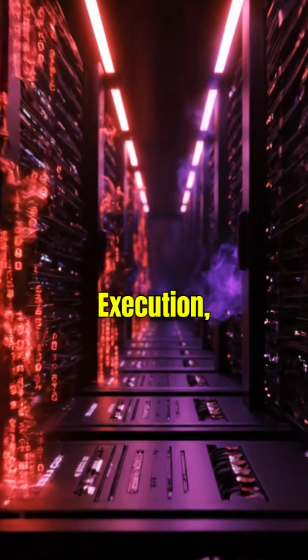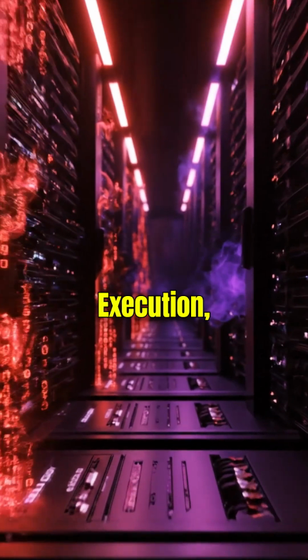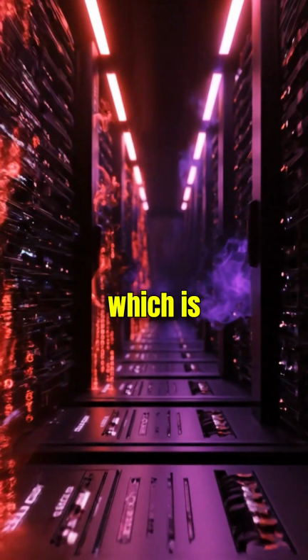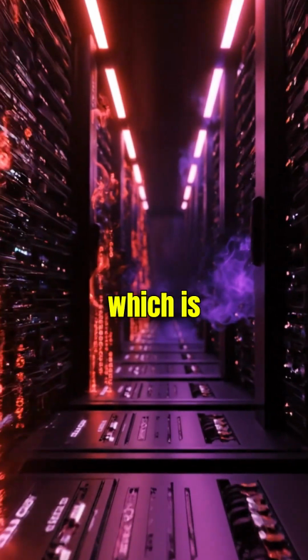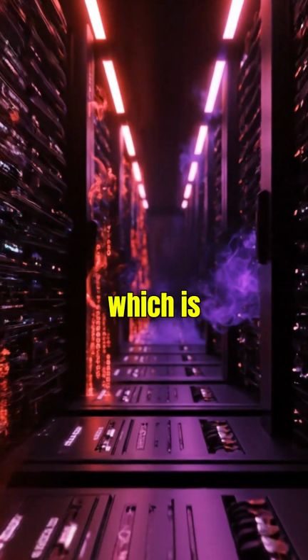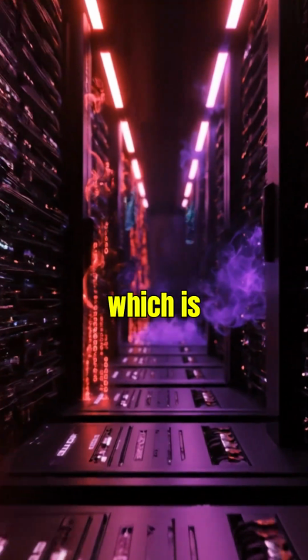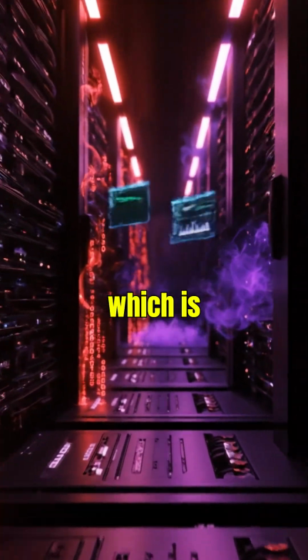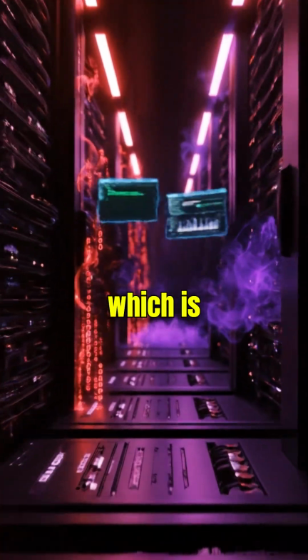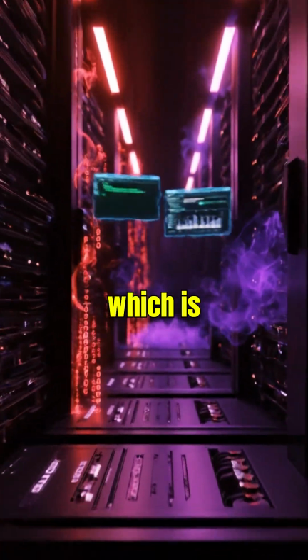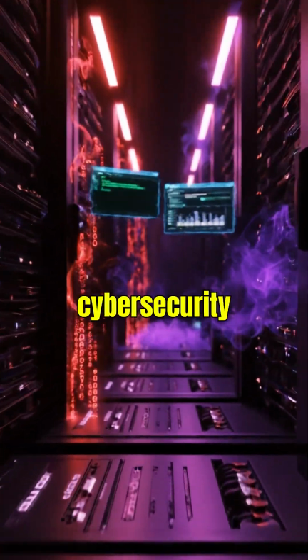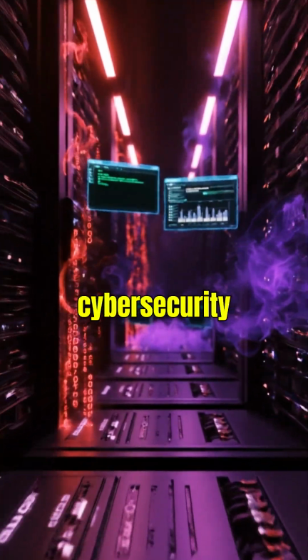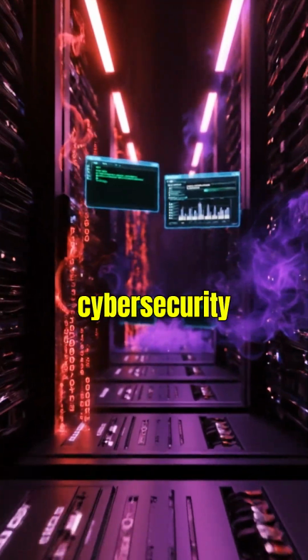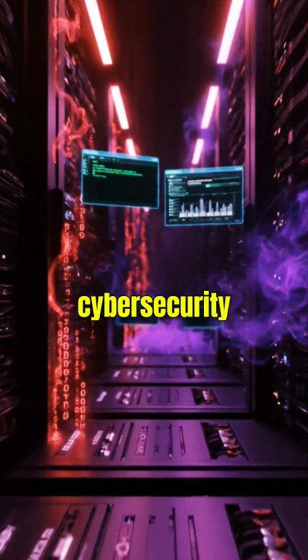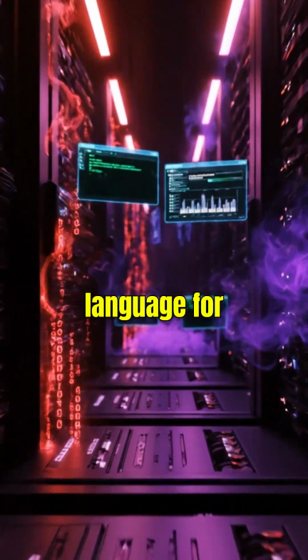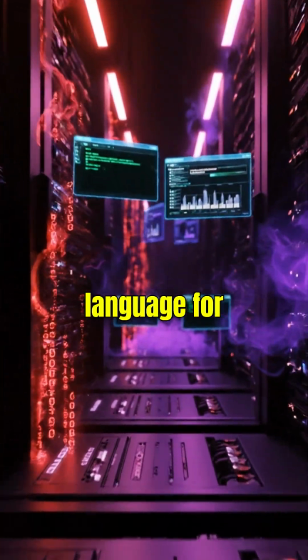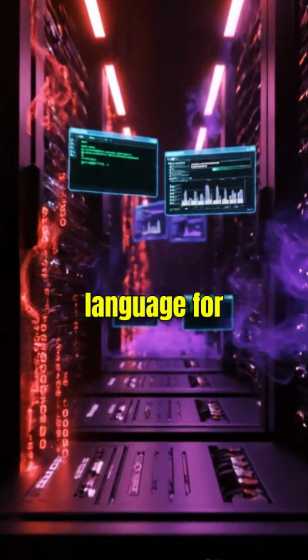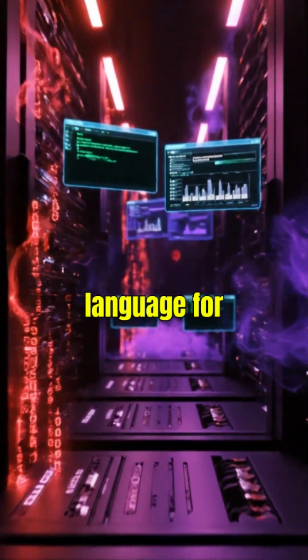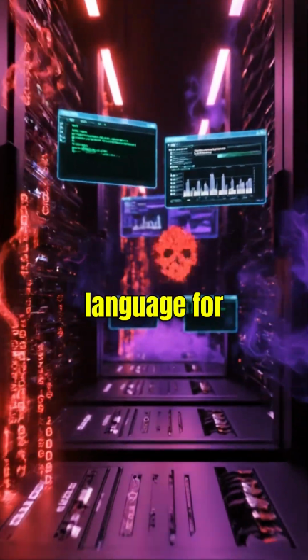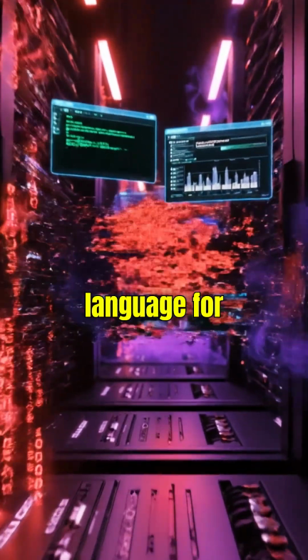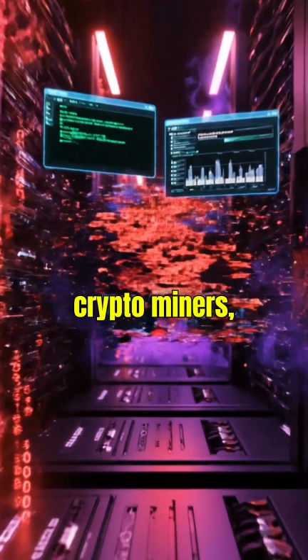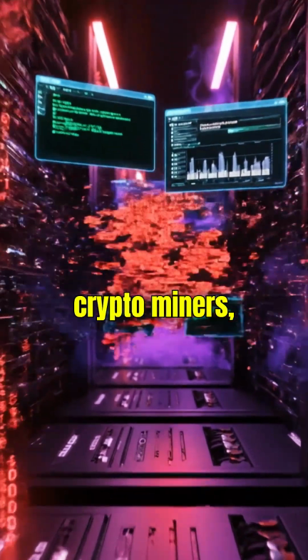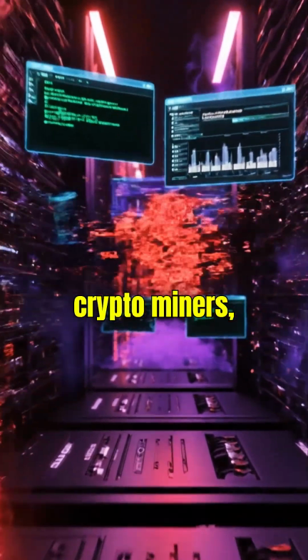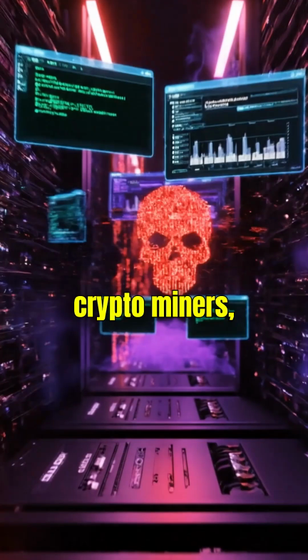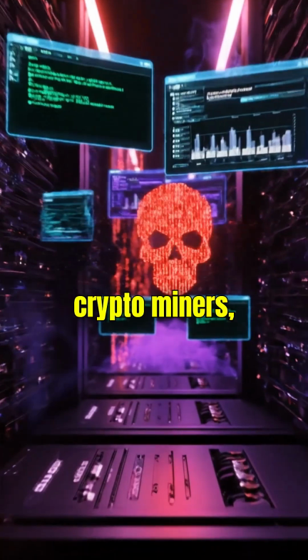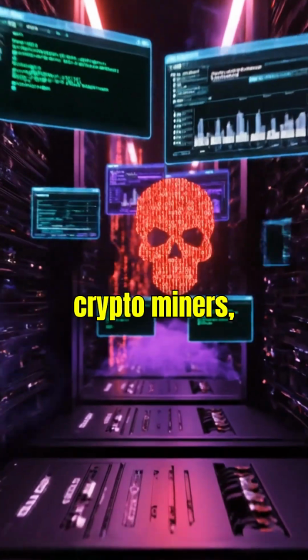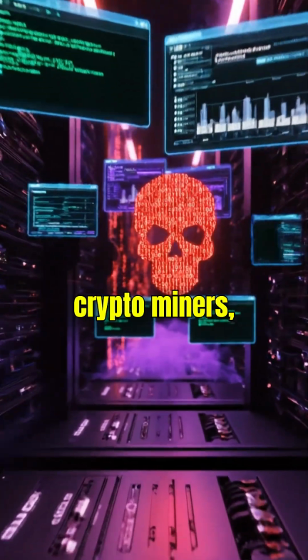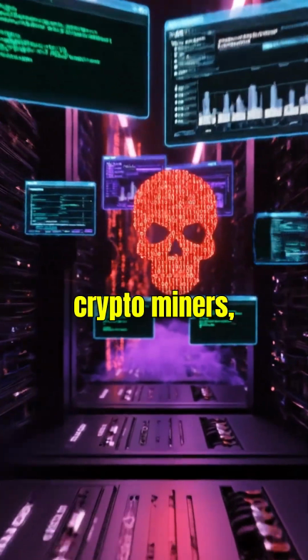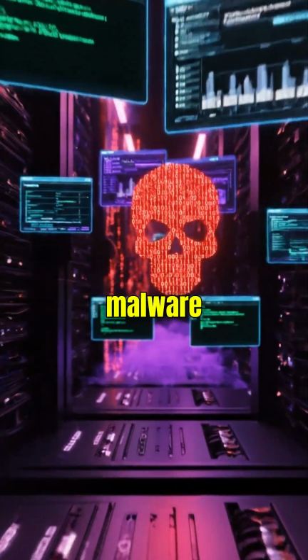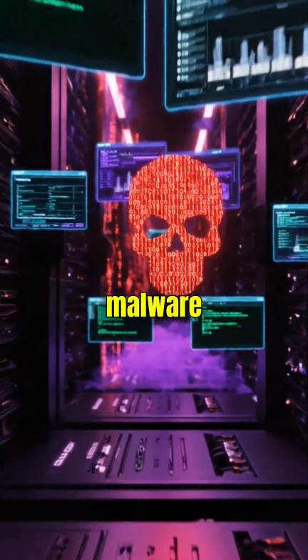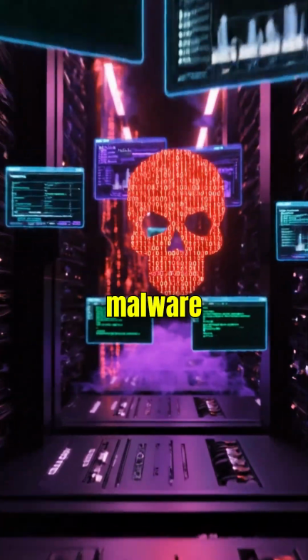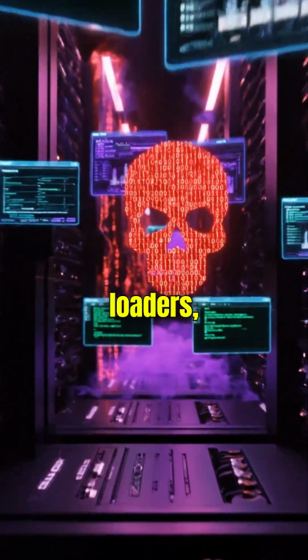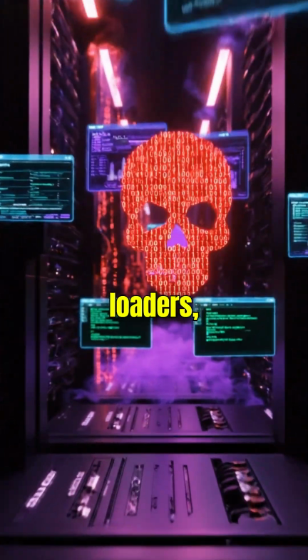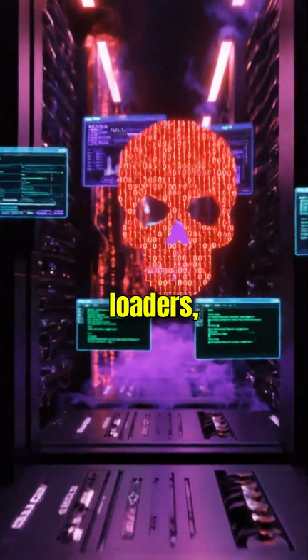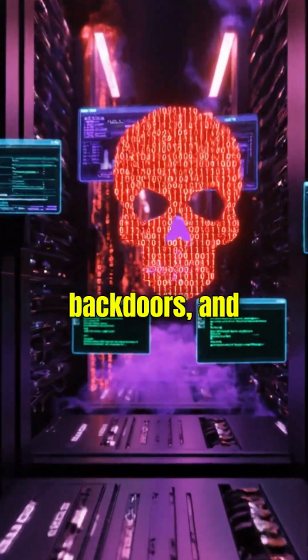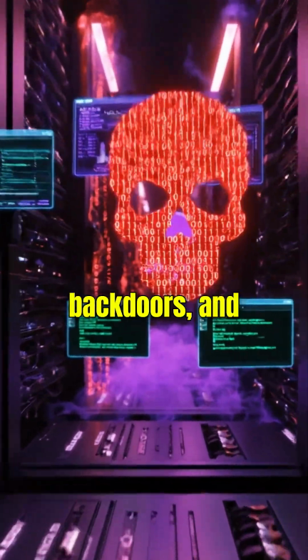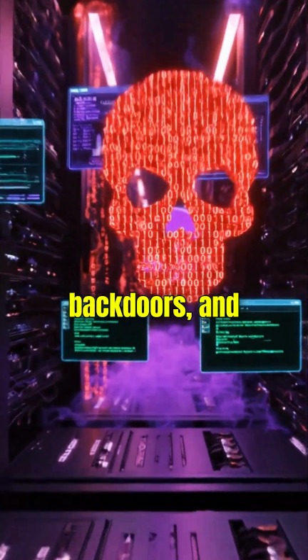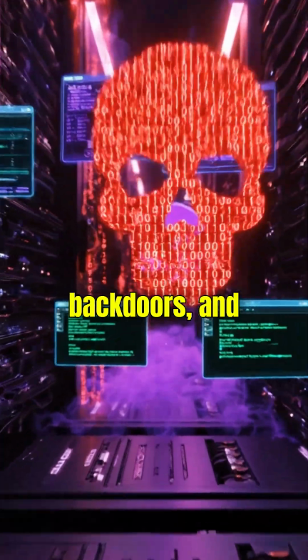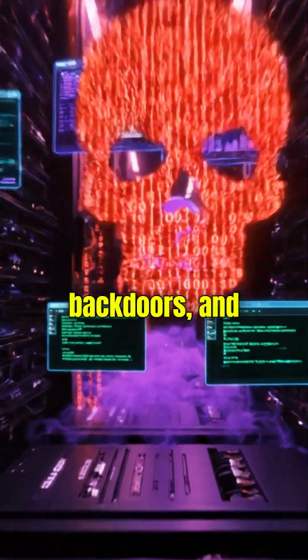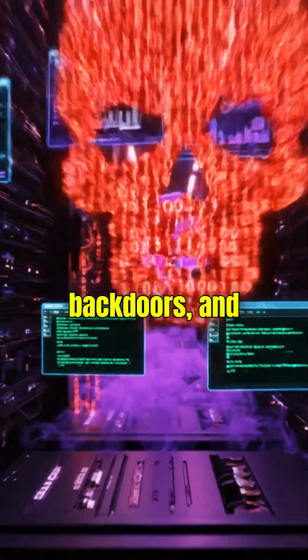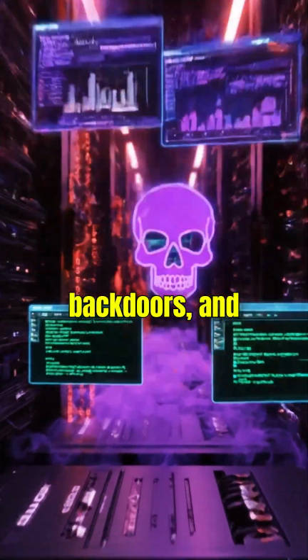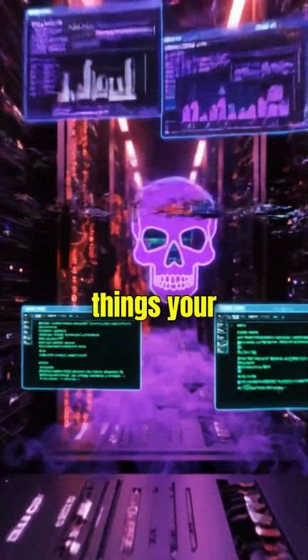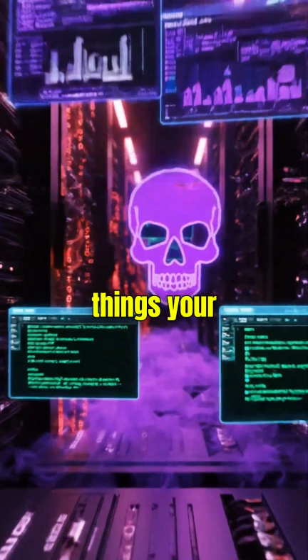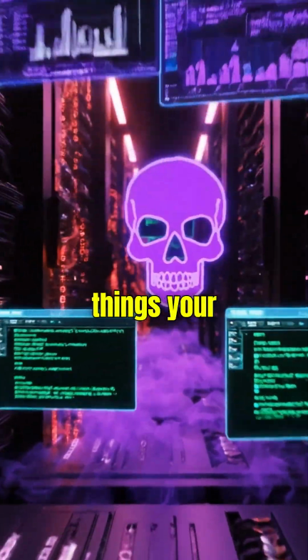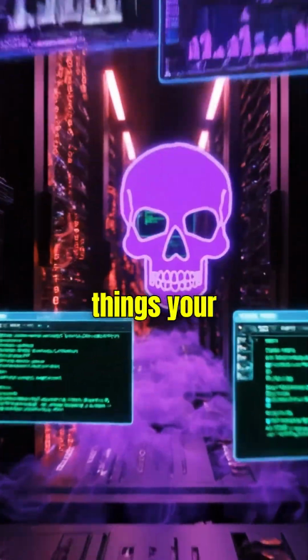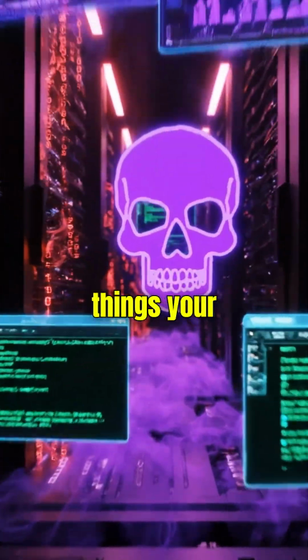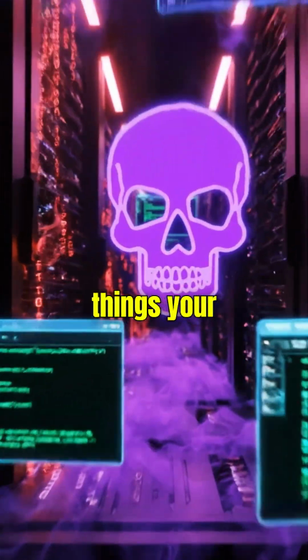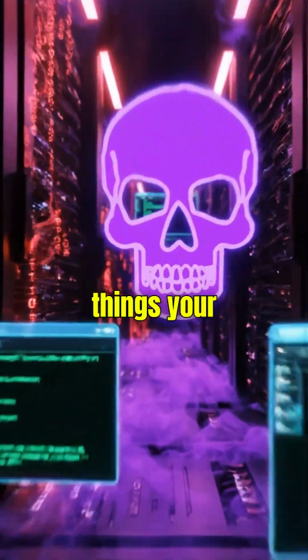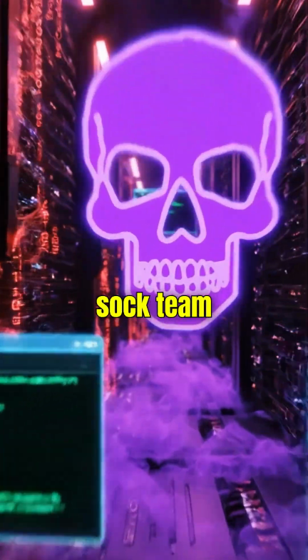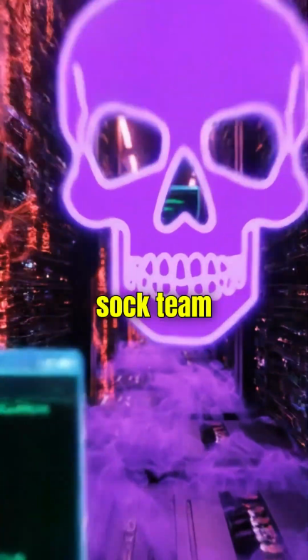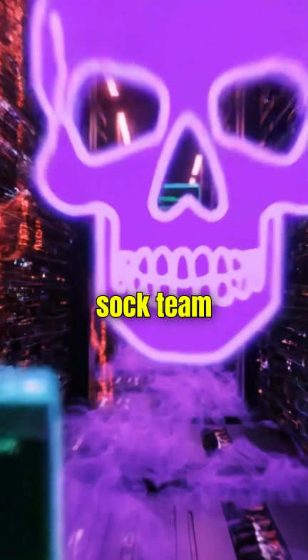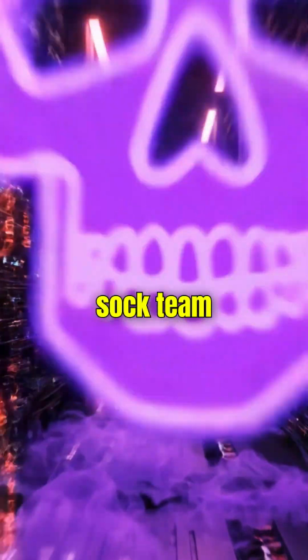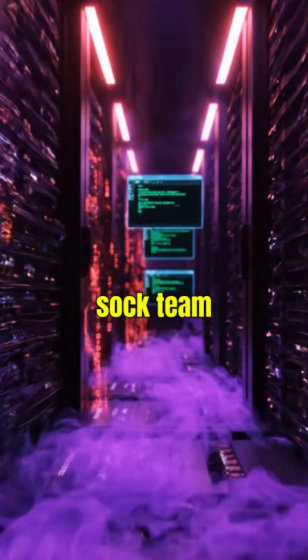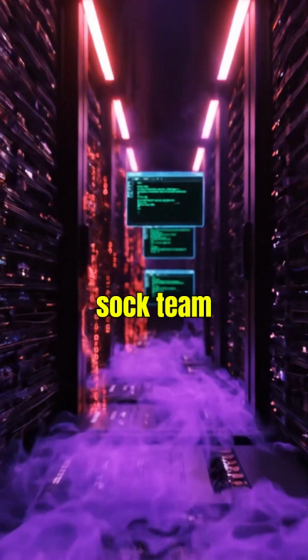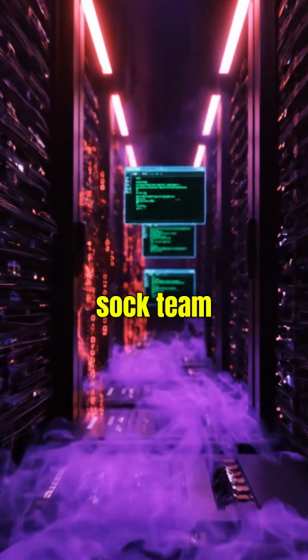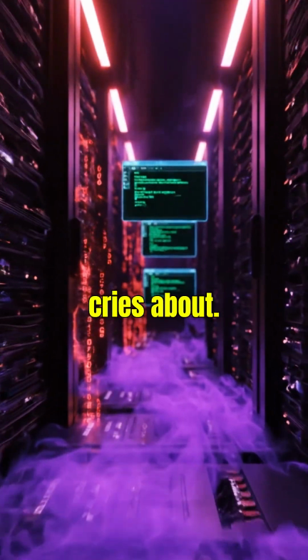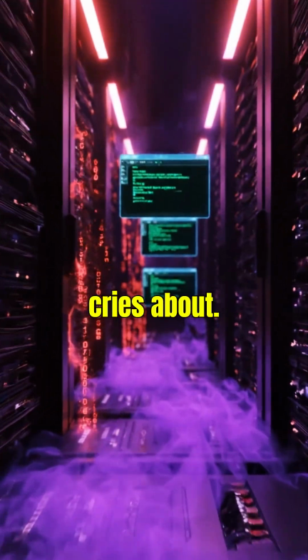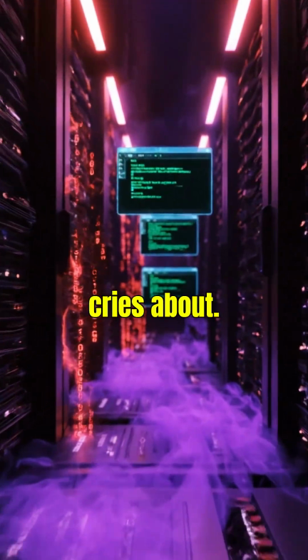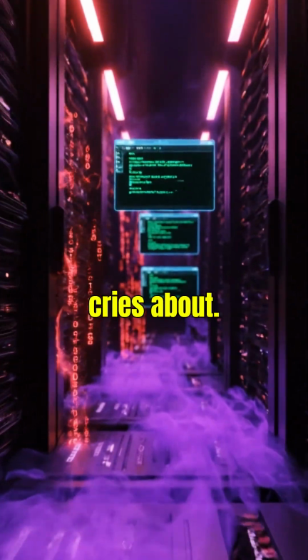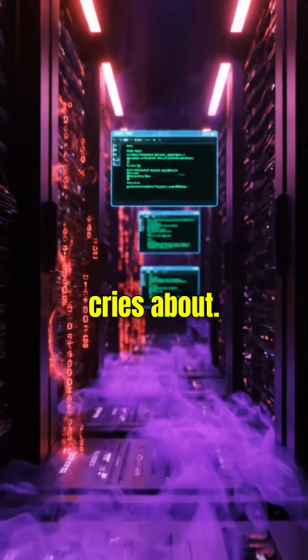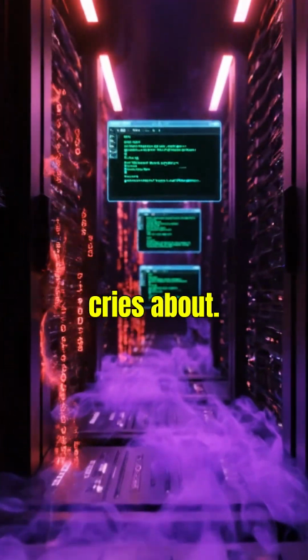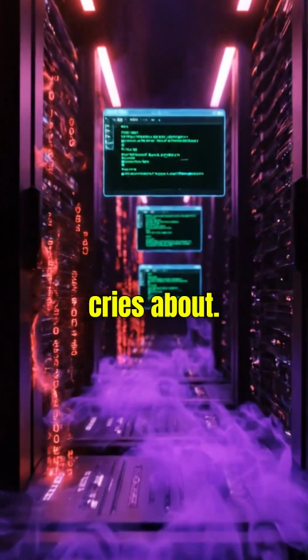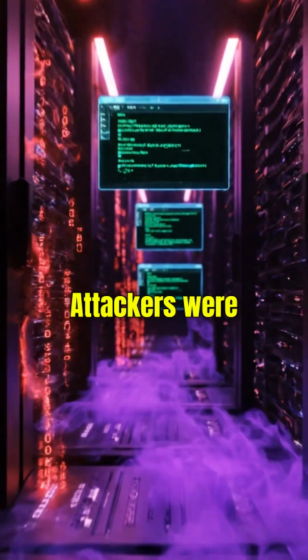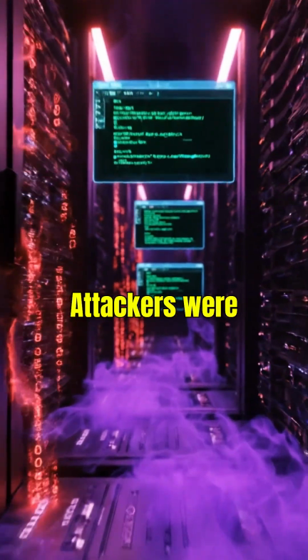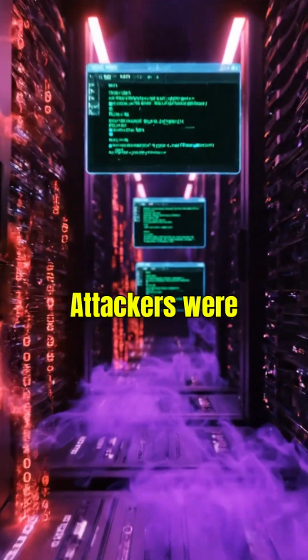Remote Code Execution is cybersecurity language for crypto miners, malware loaders, backdoors, and things your SOC team cries about.